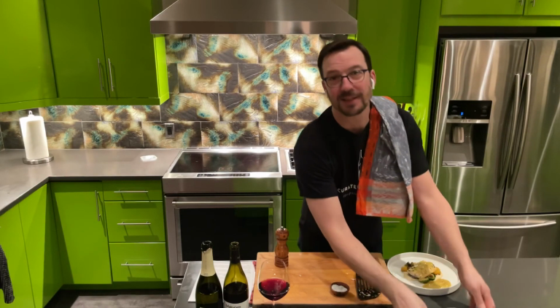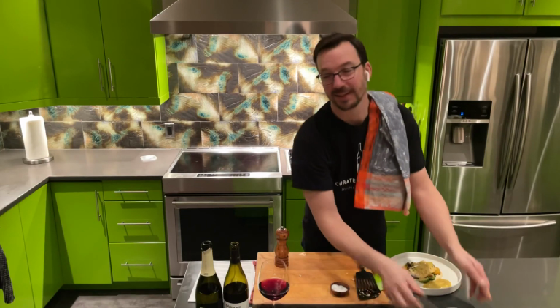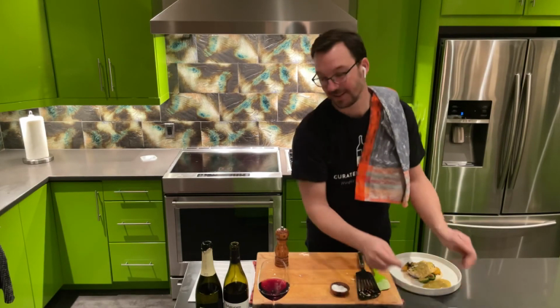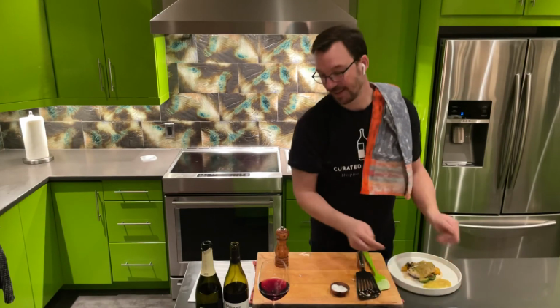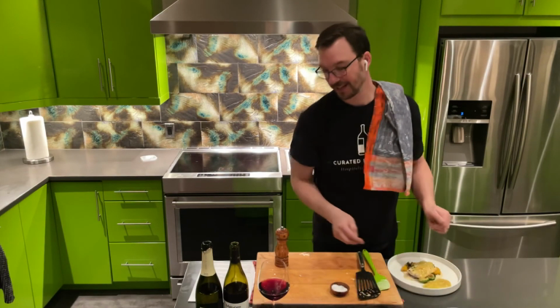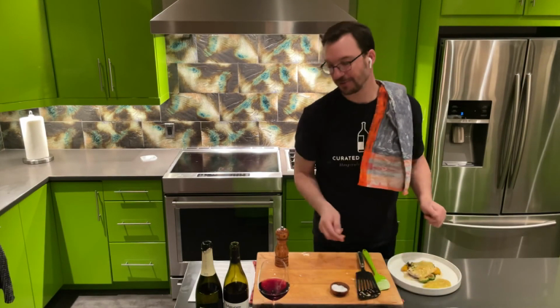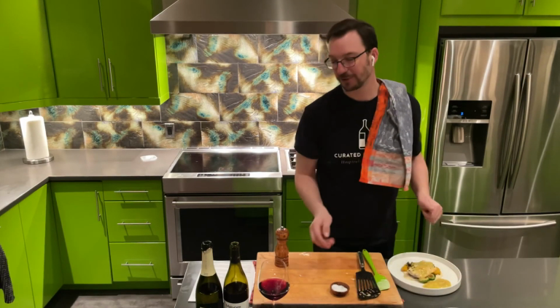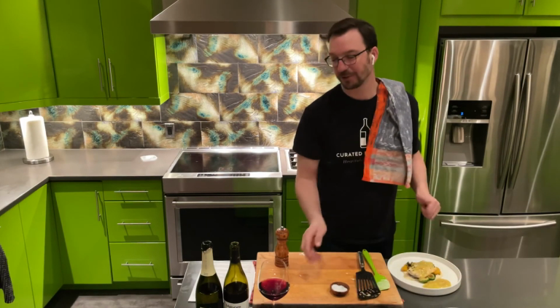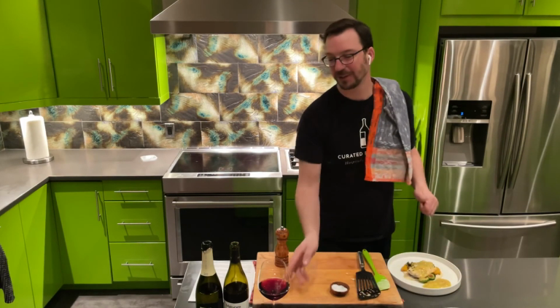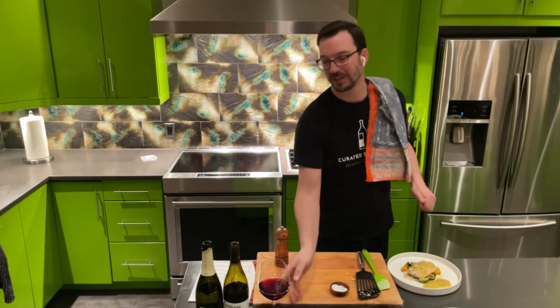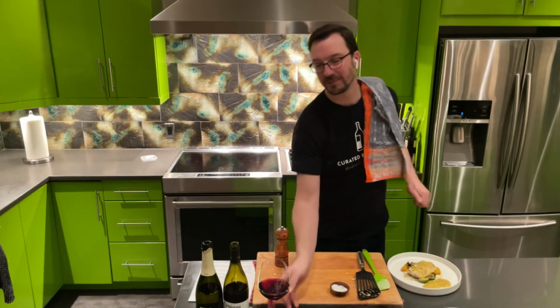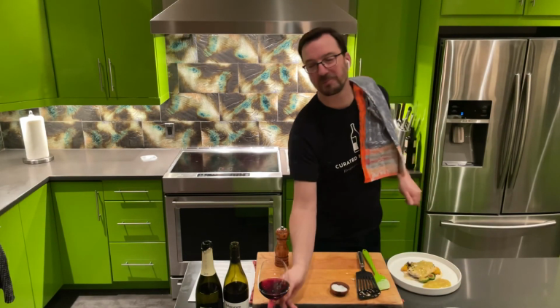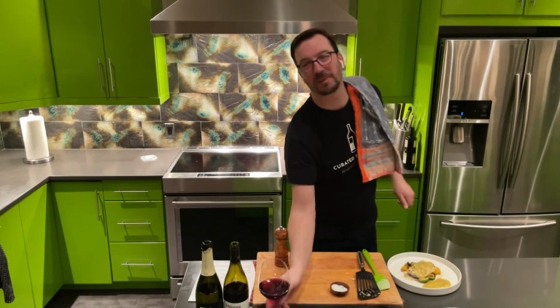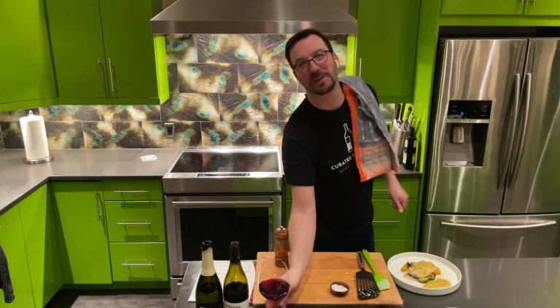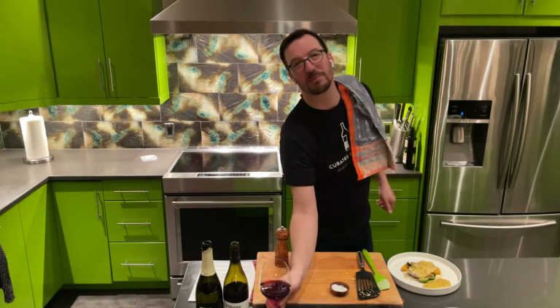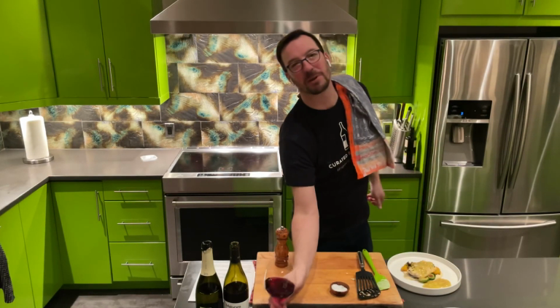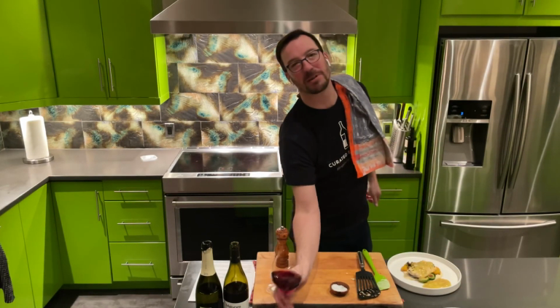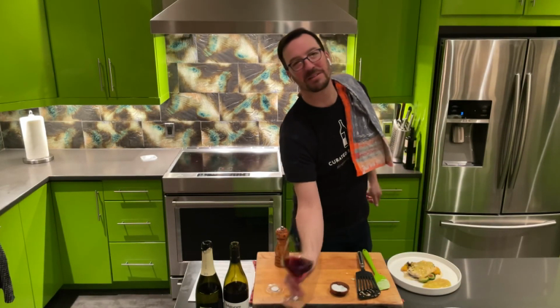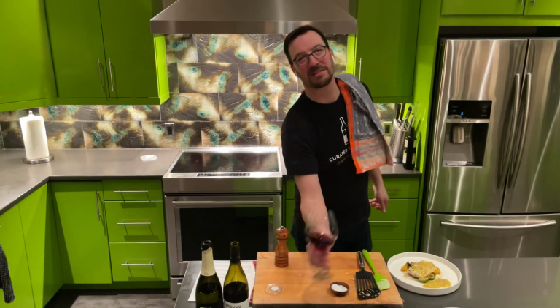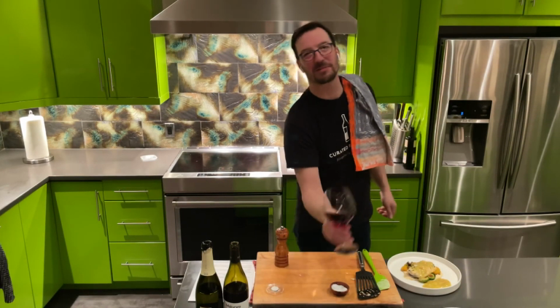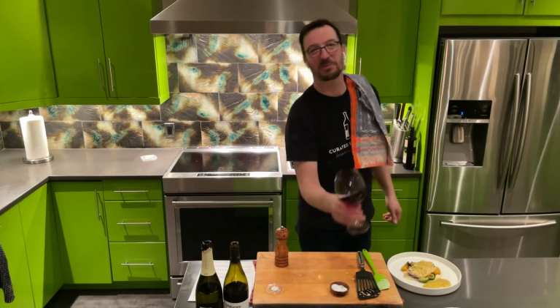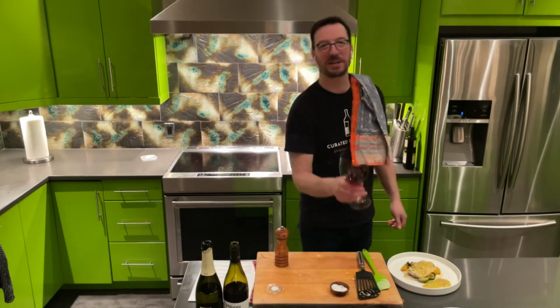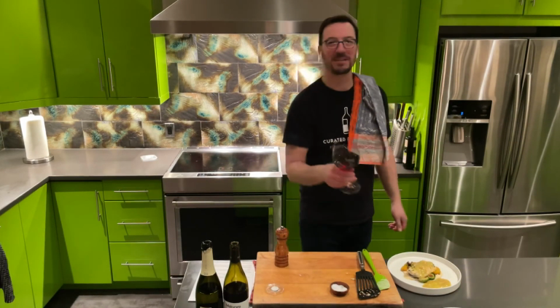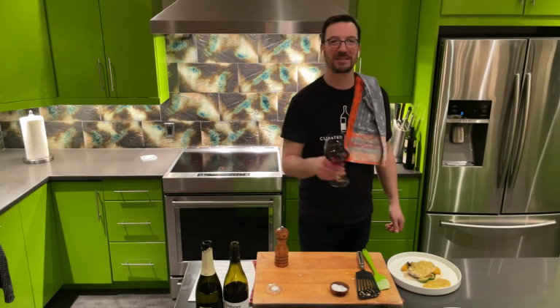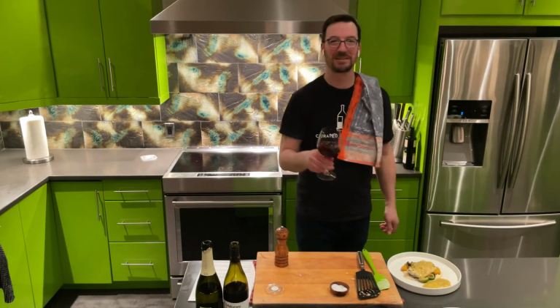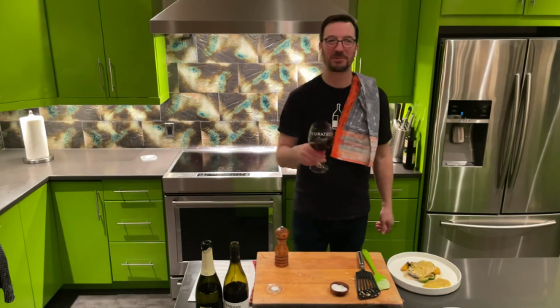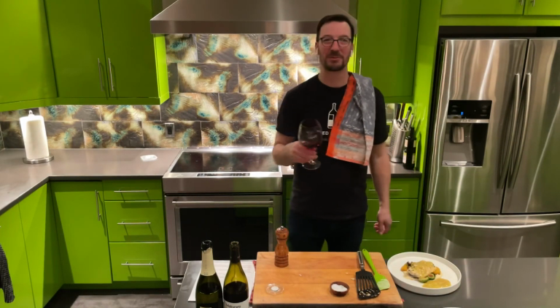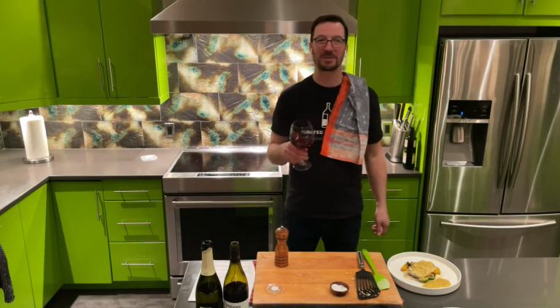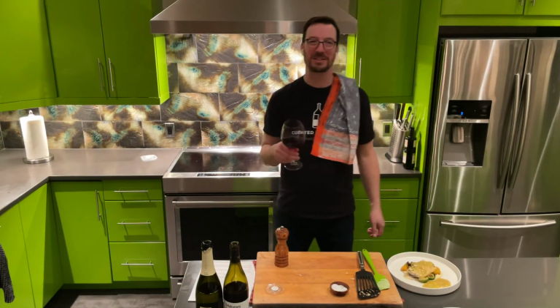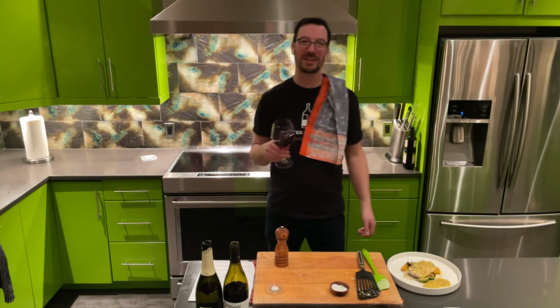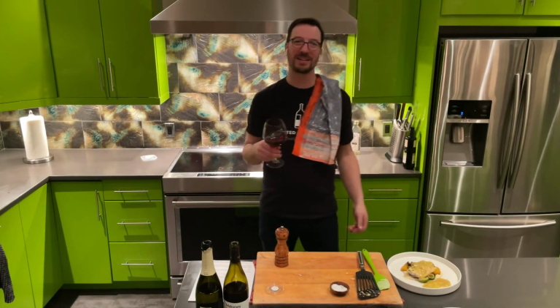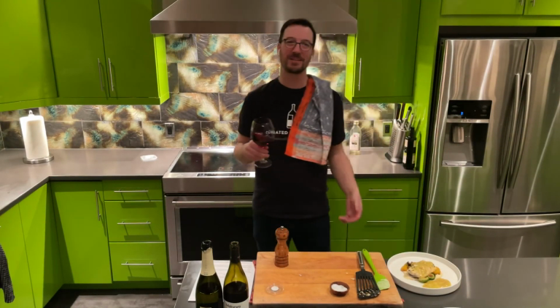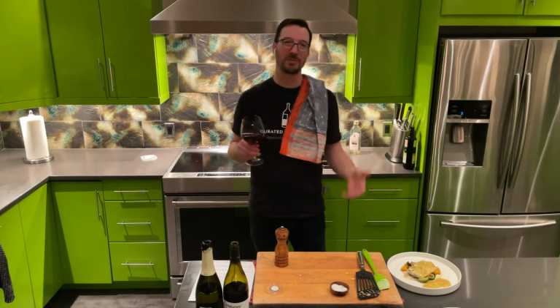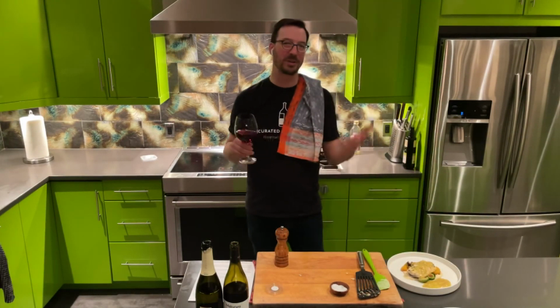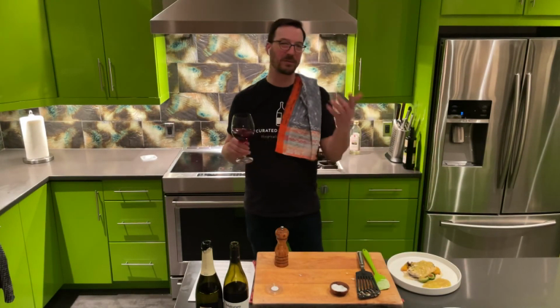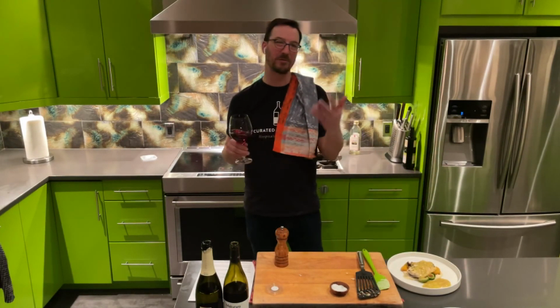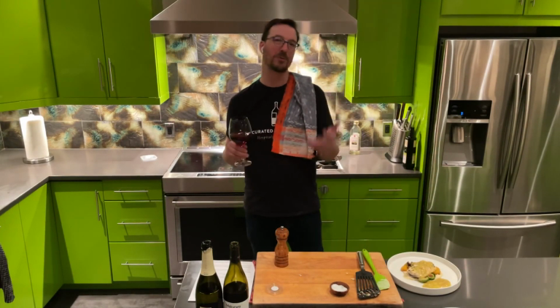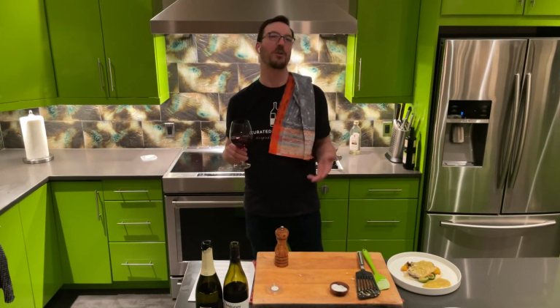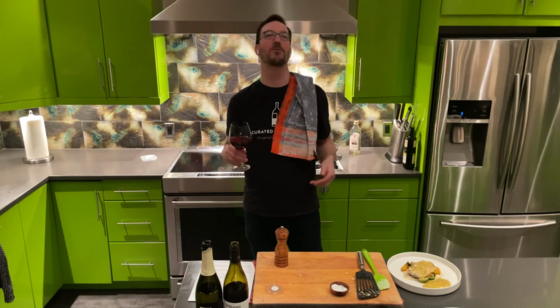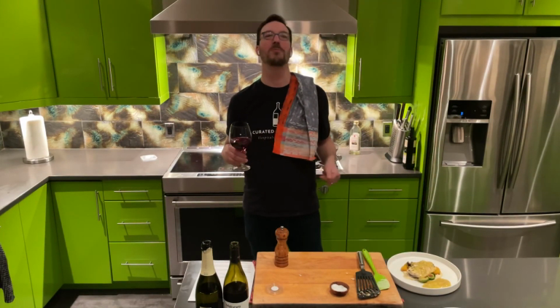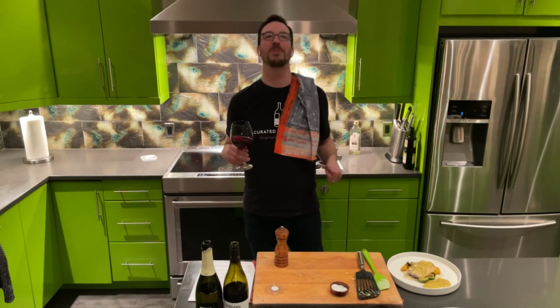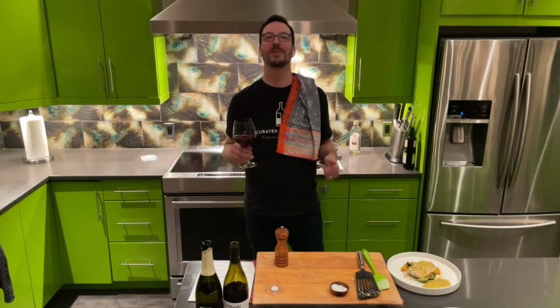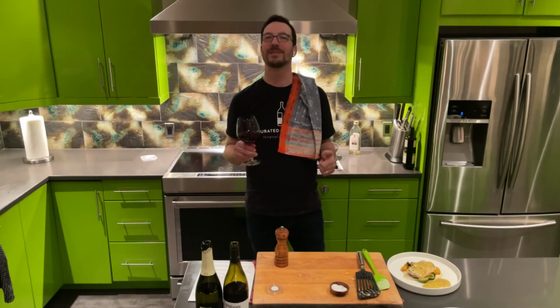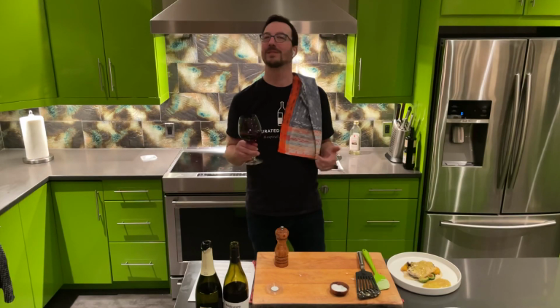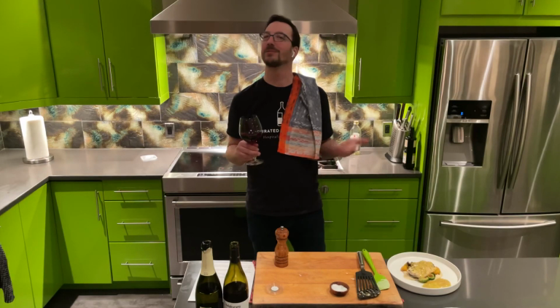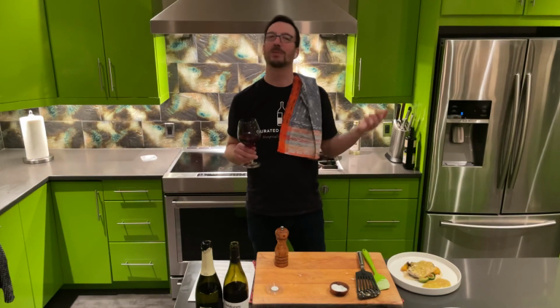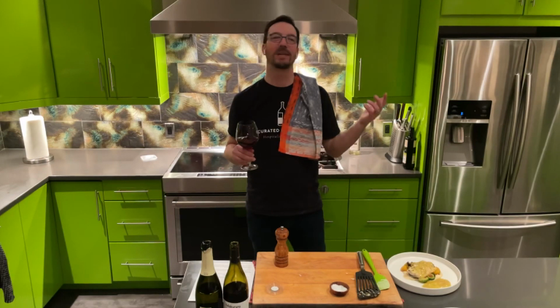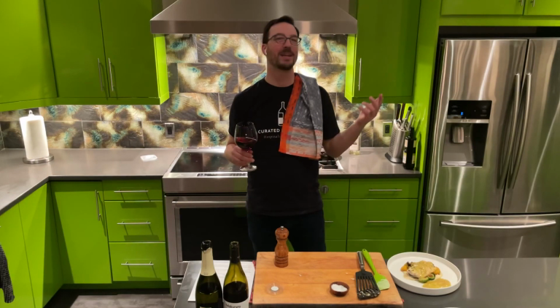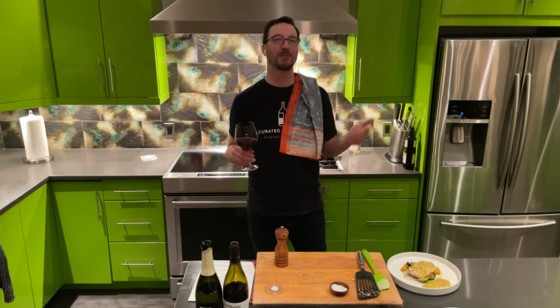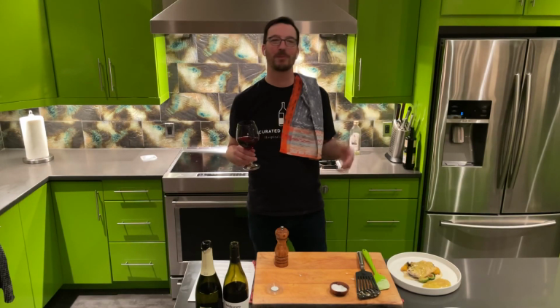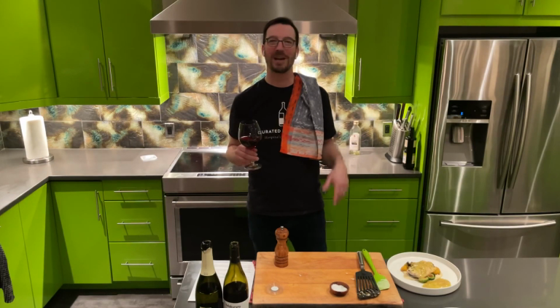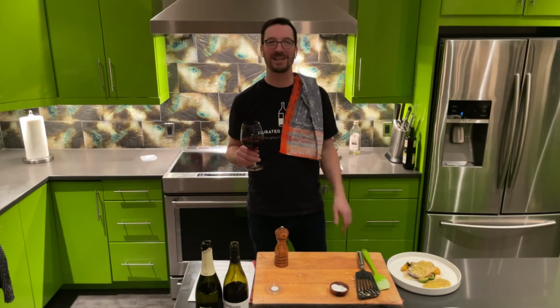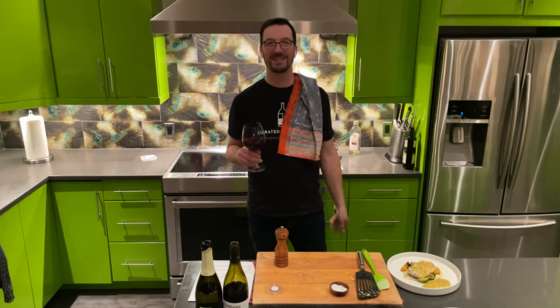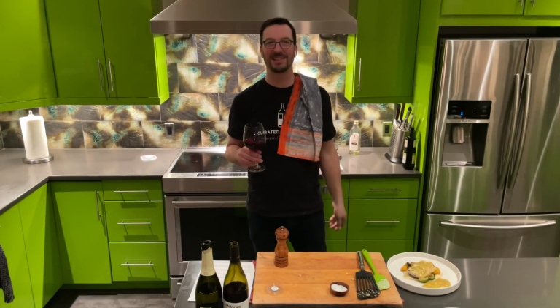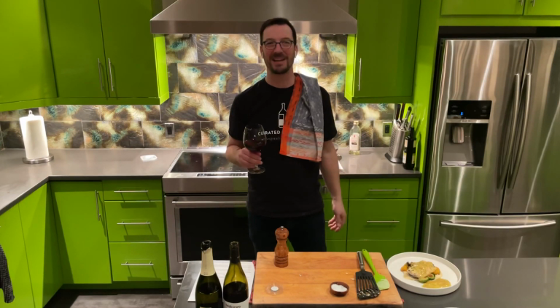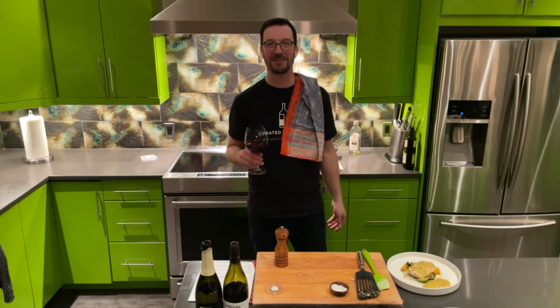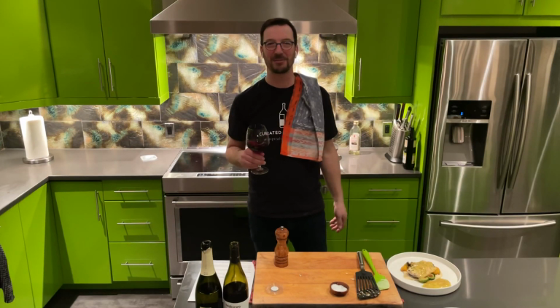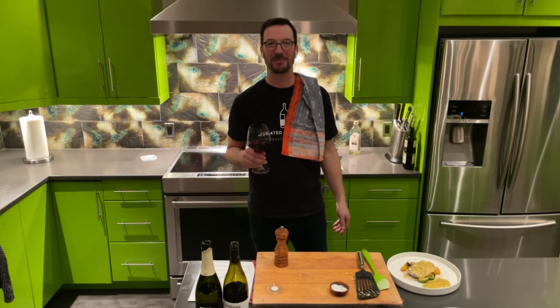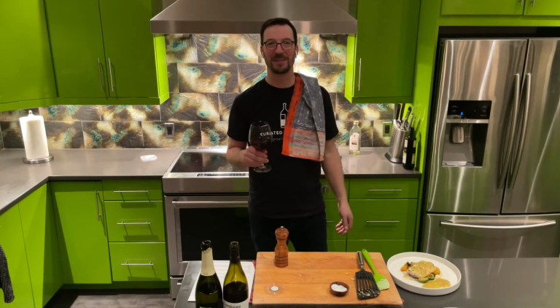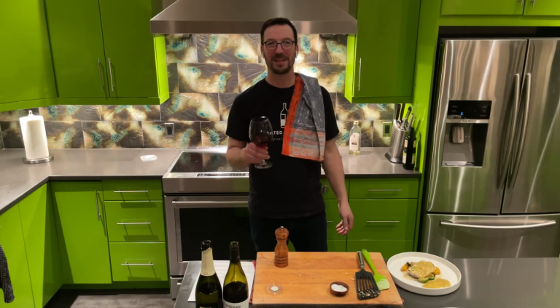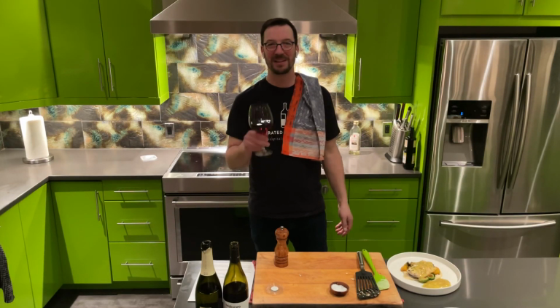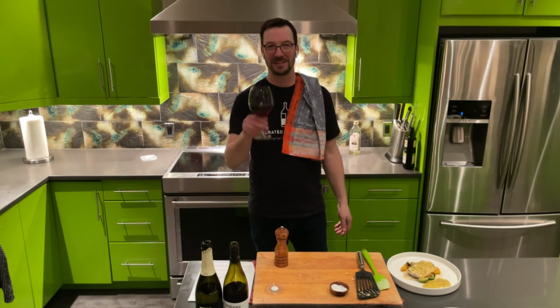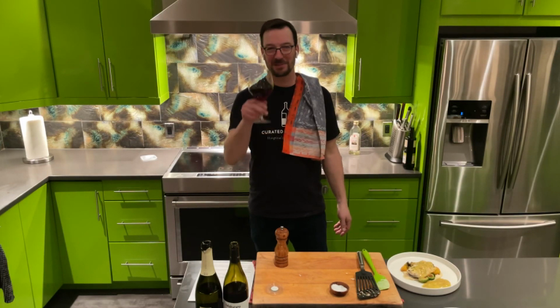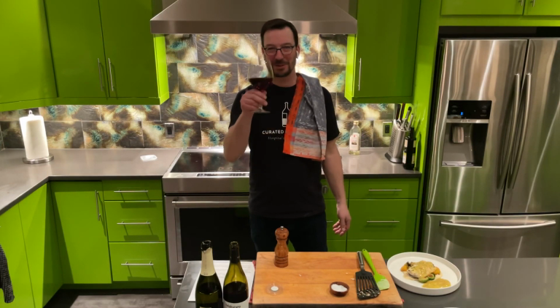Thanks for being a part of this this week. We're excited to bring you food at home until we can have you back in the dining room. Cheers.